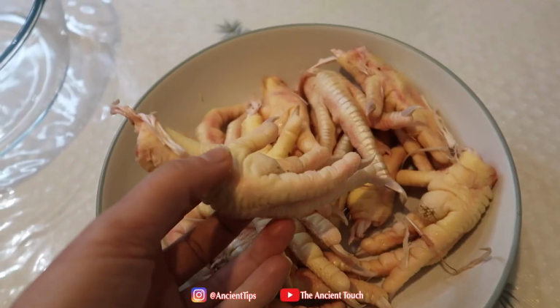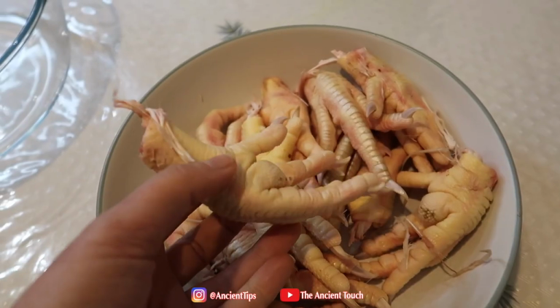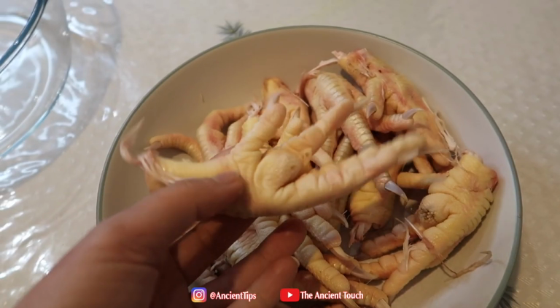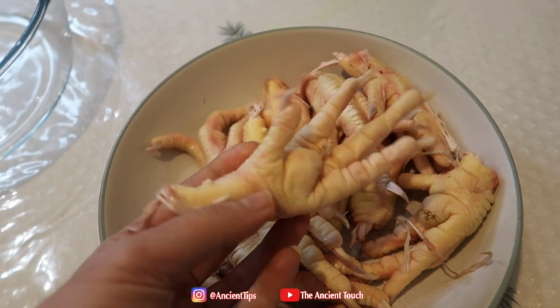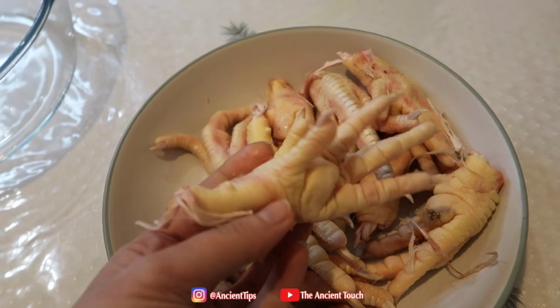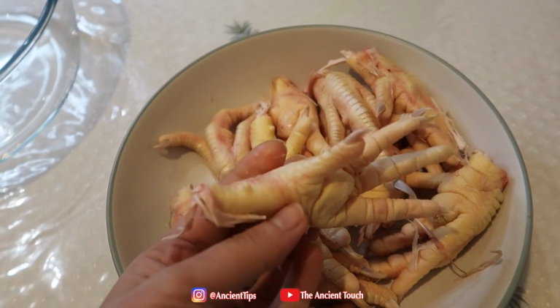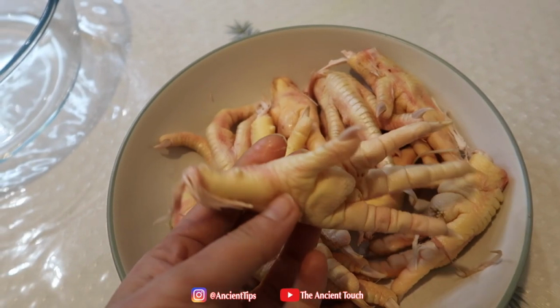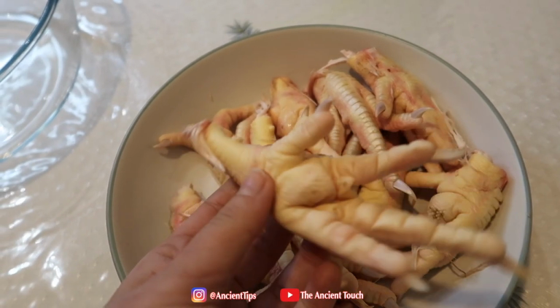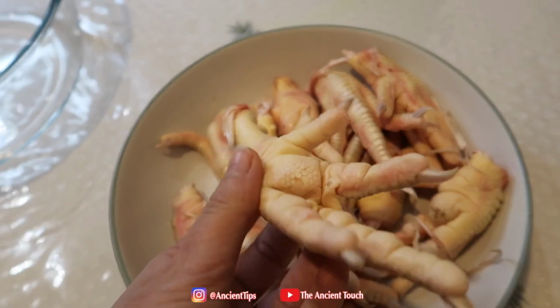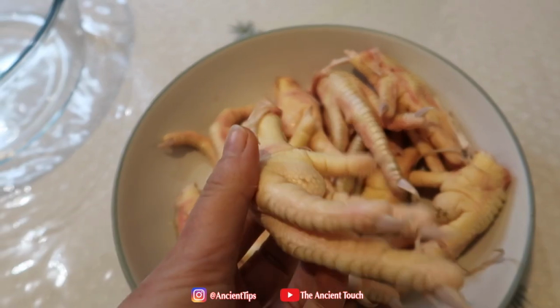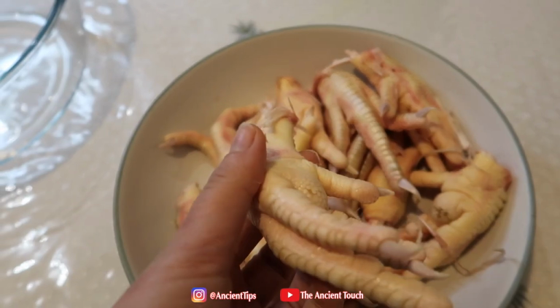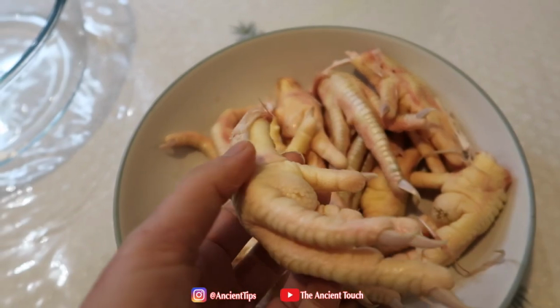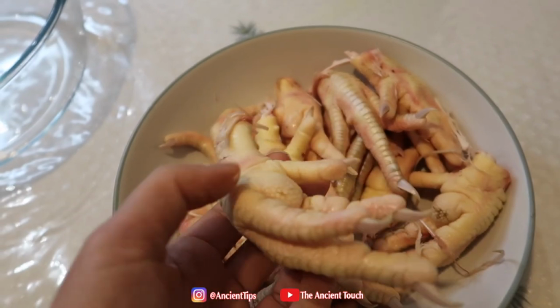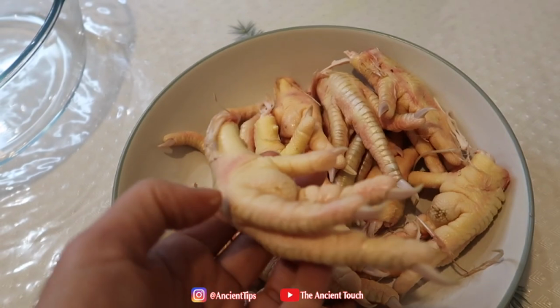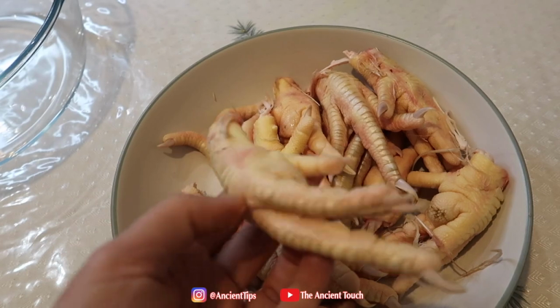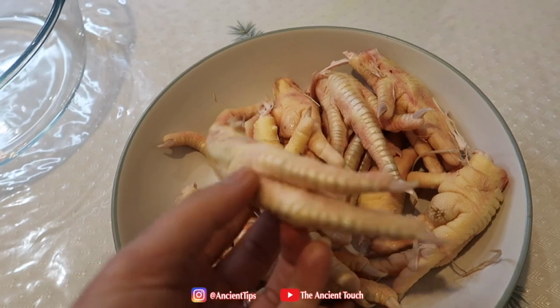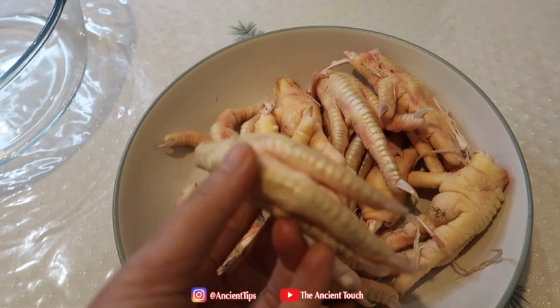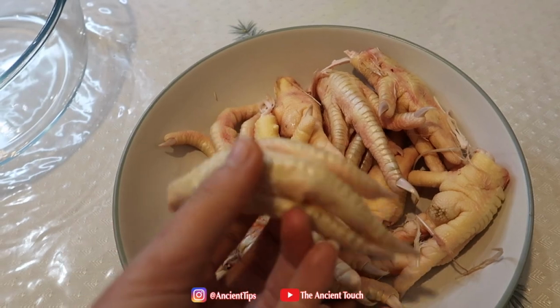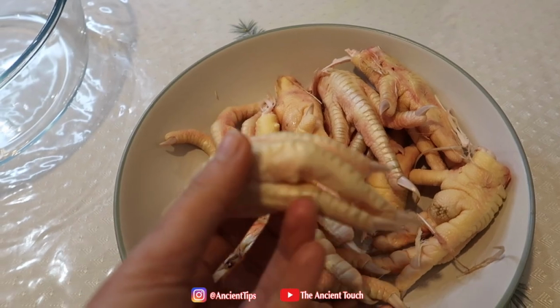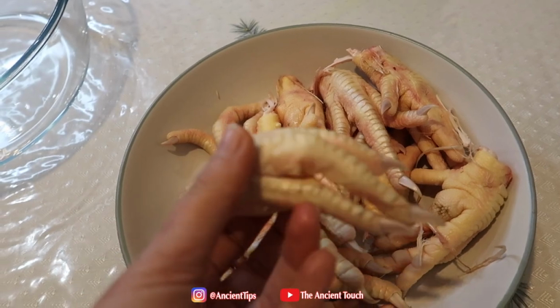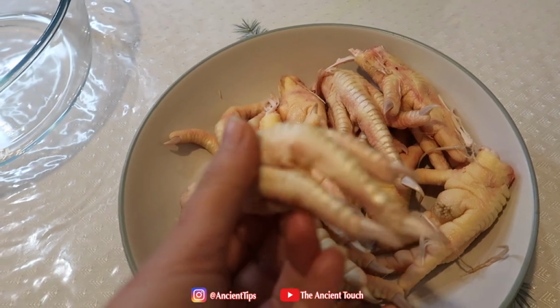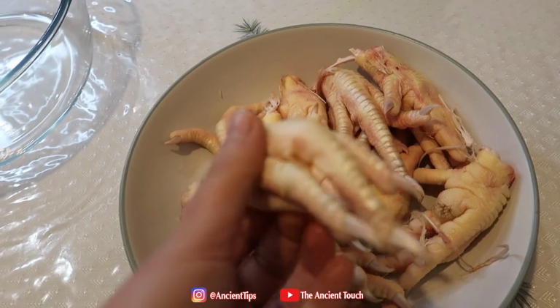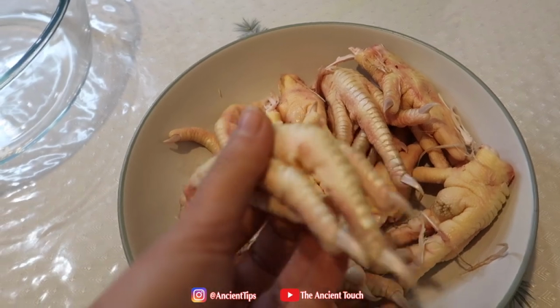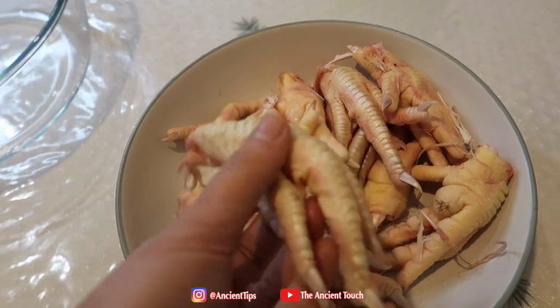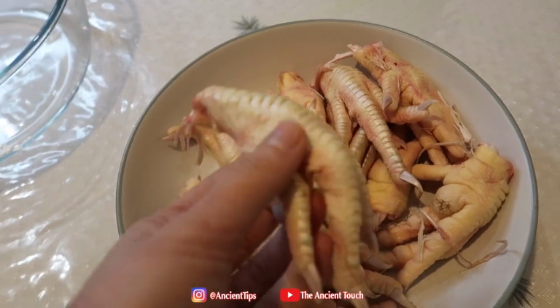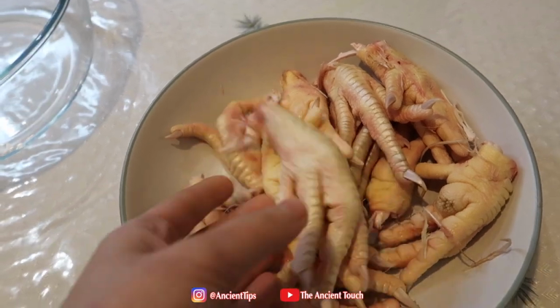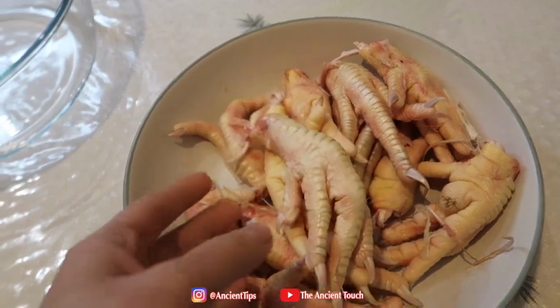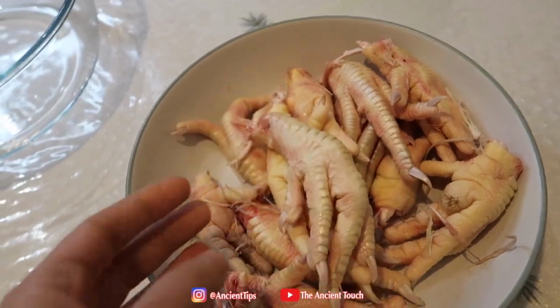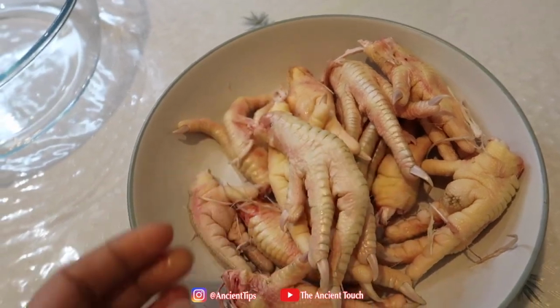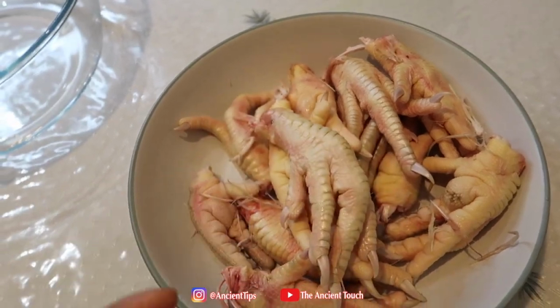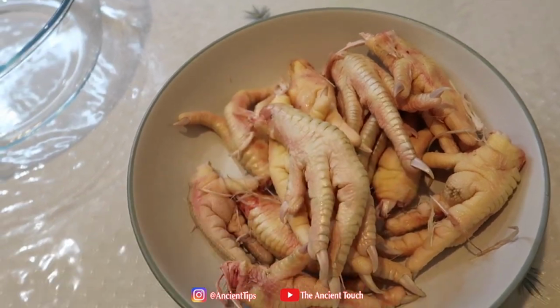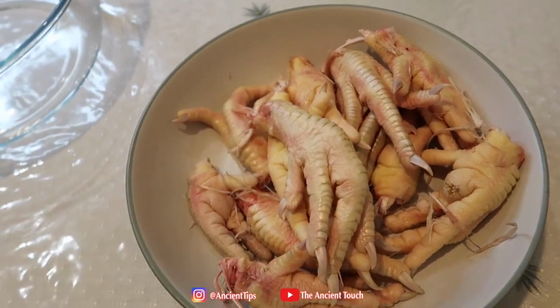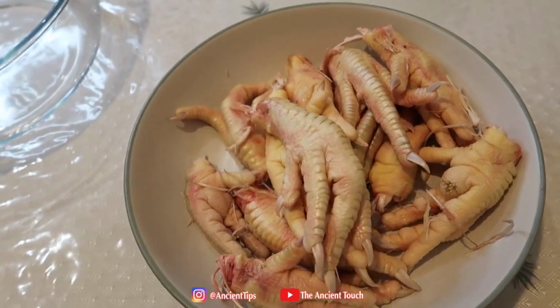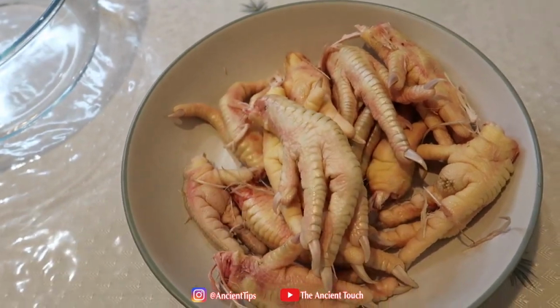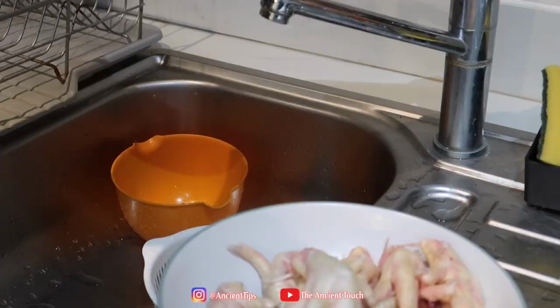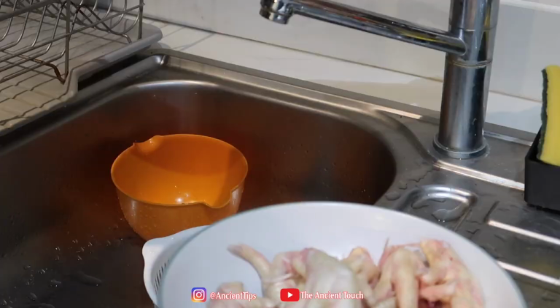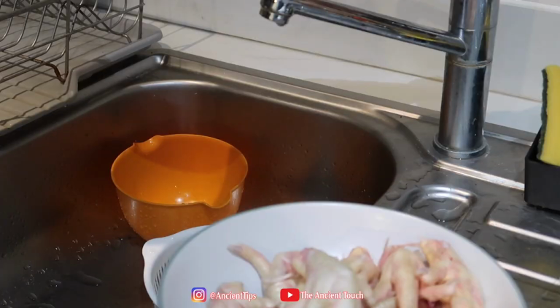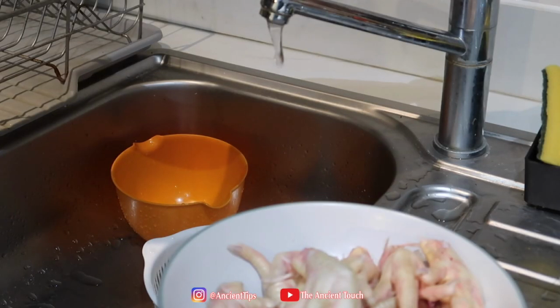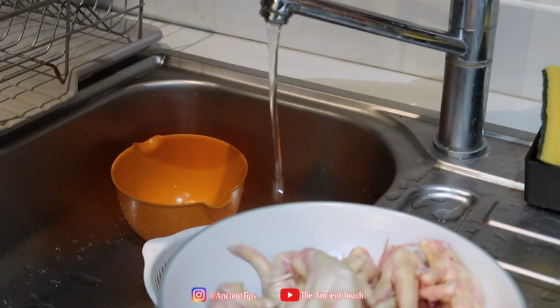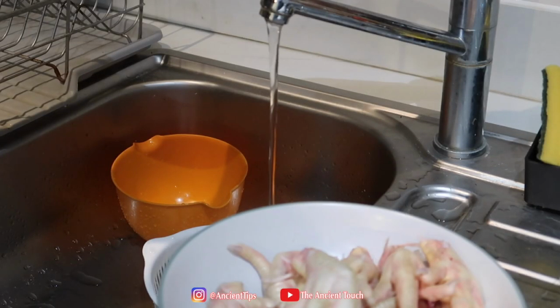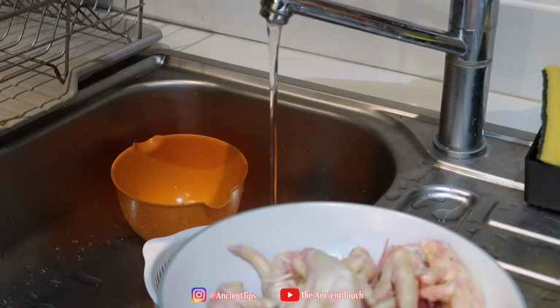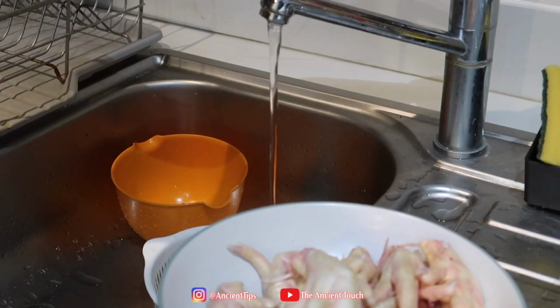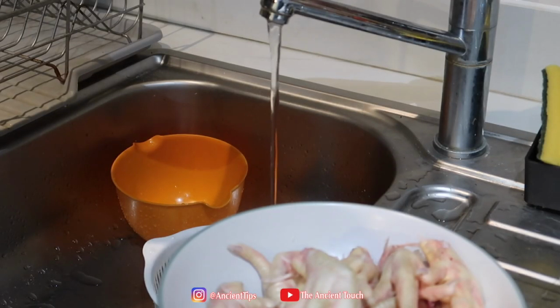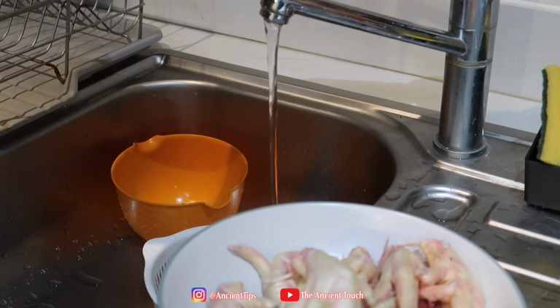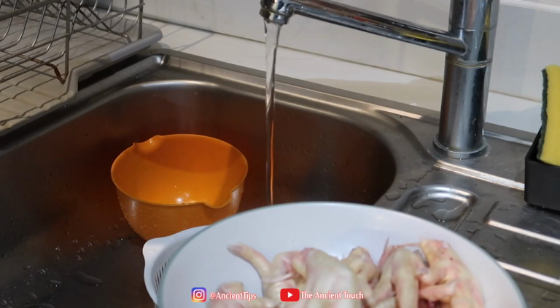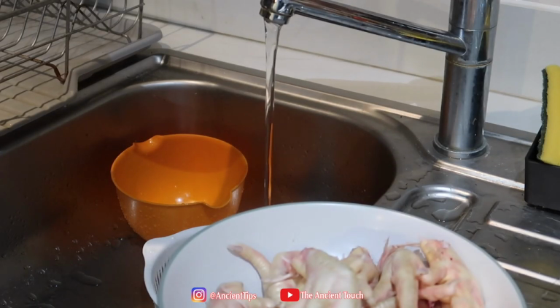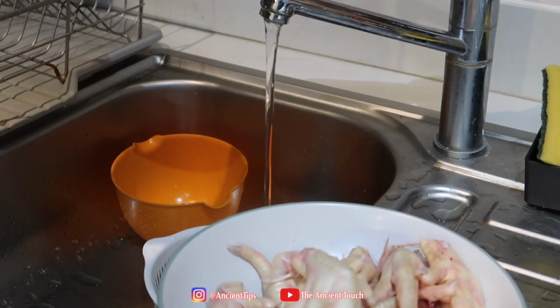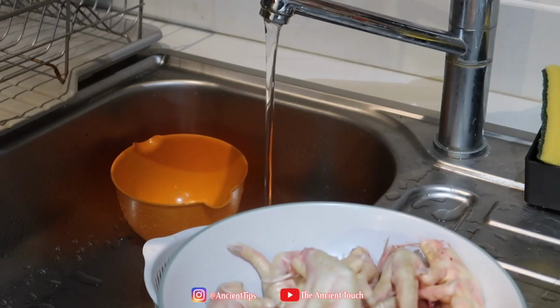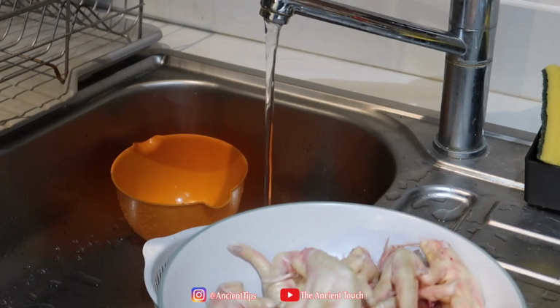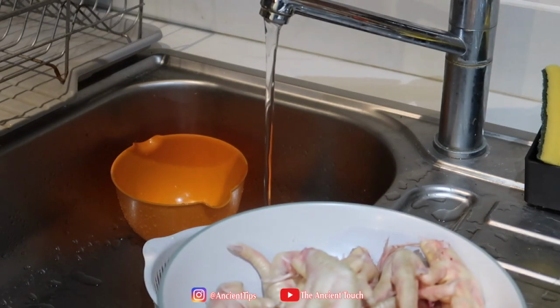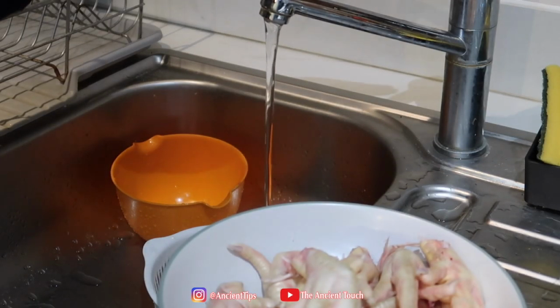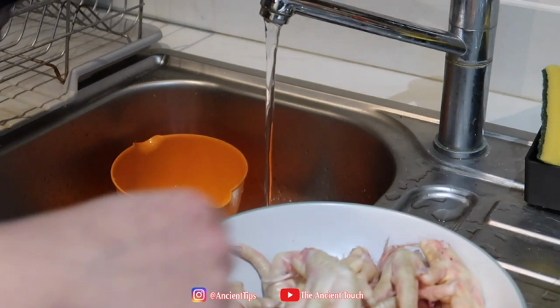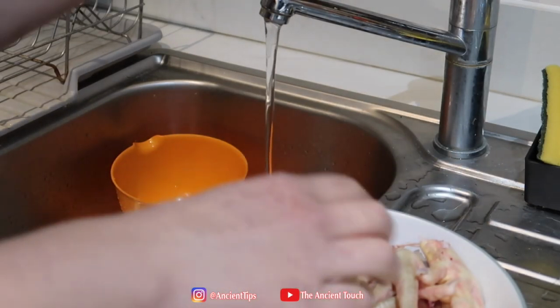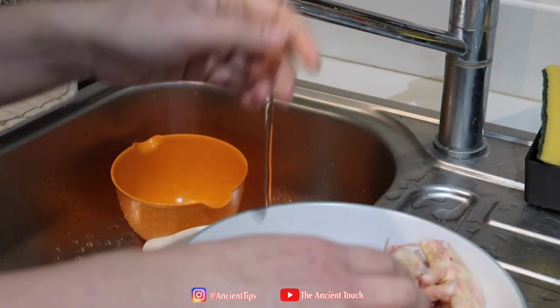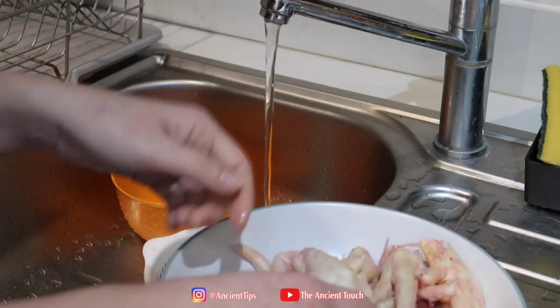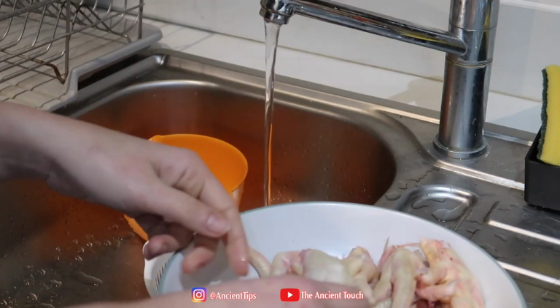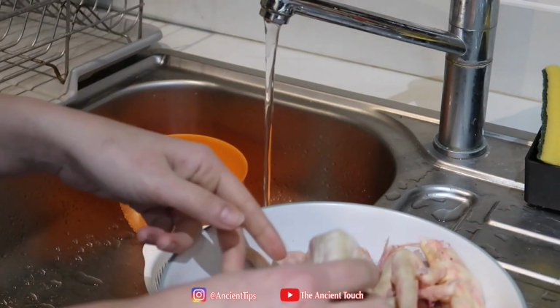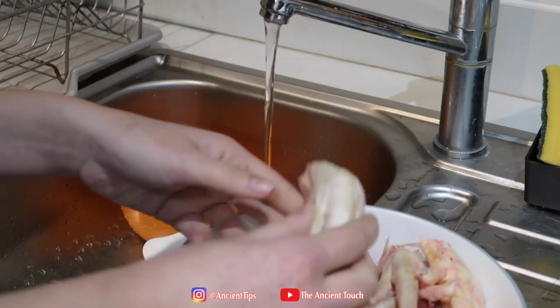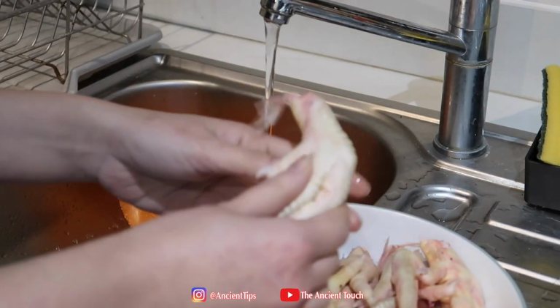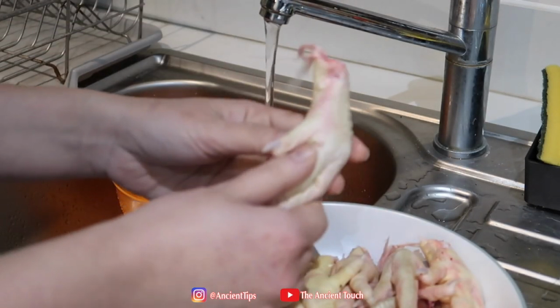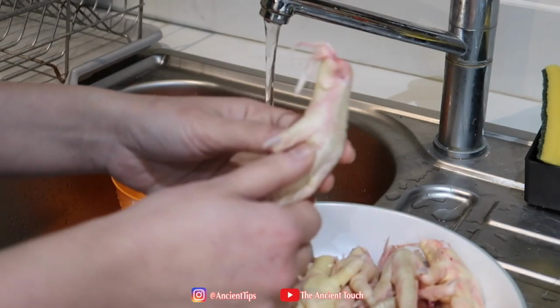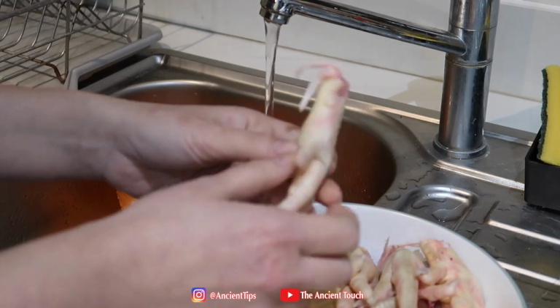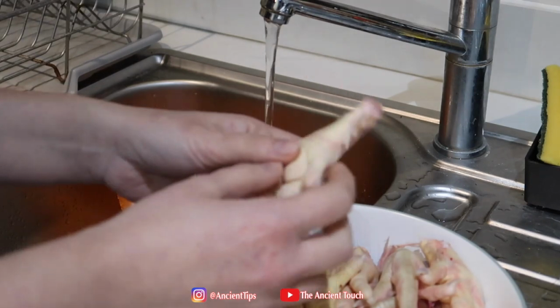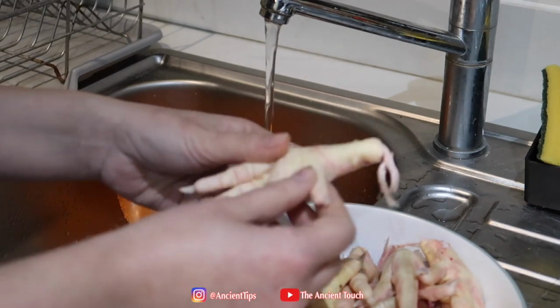At first, give the chicken paws a quick wash.